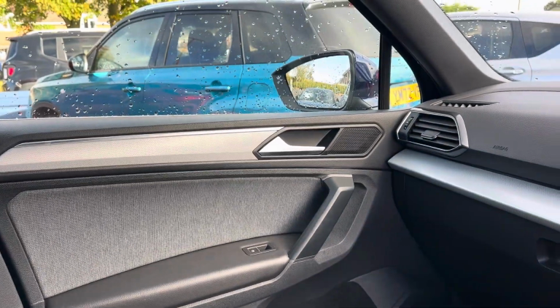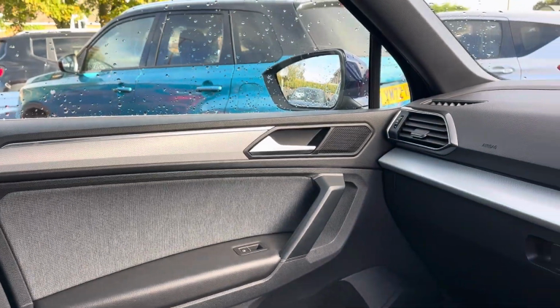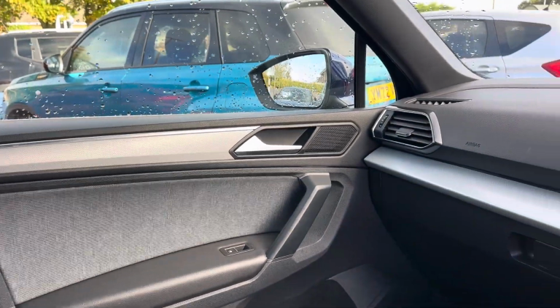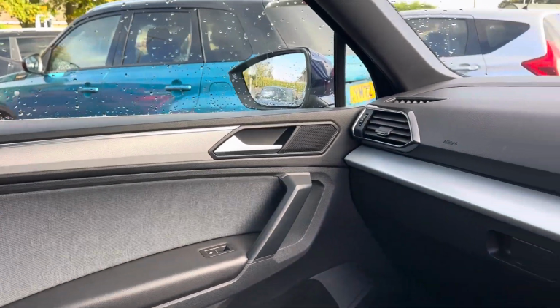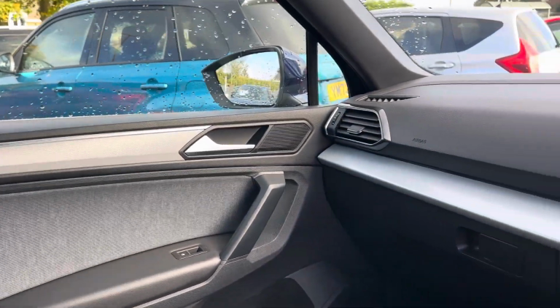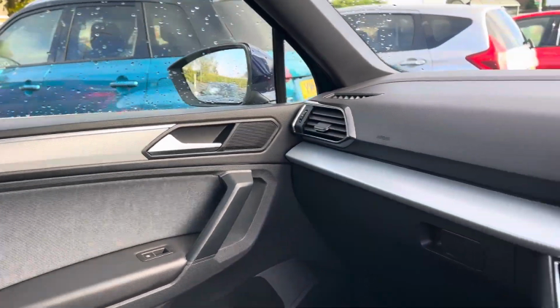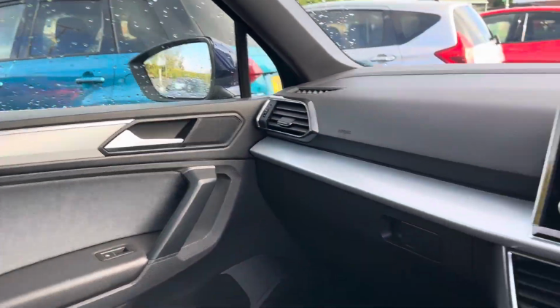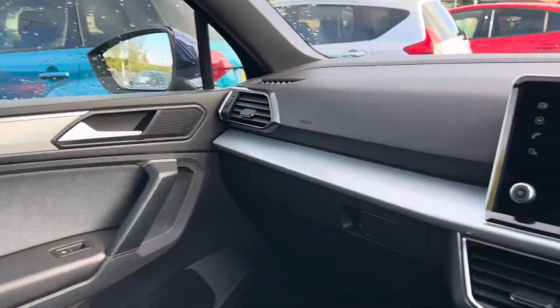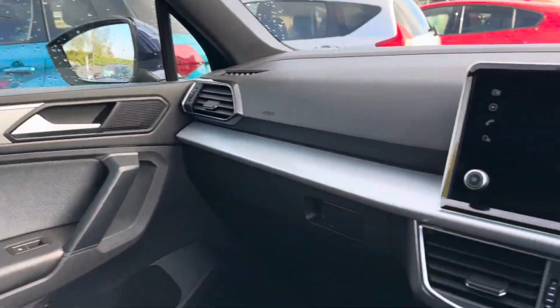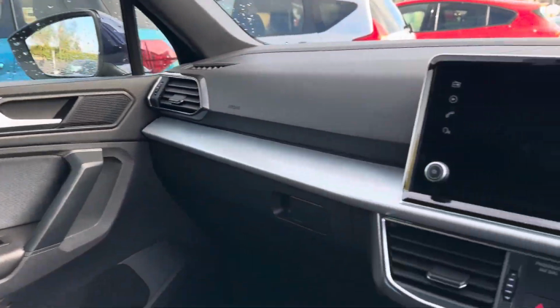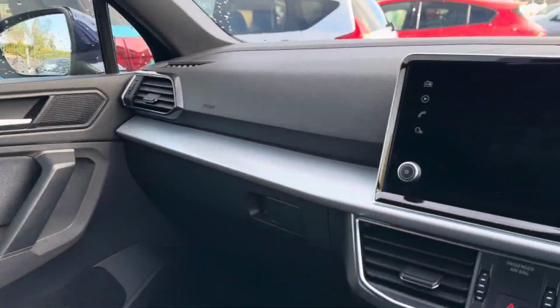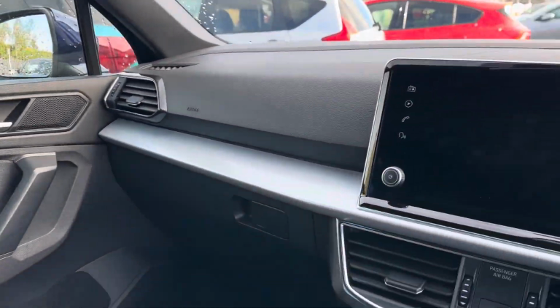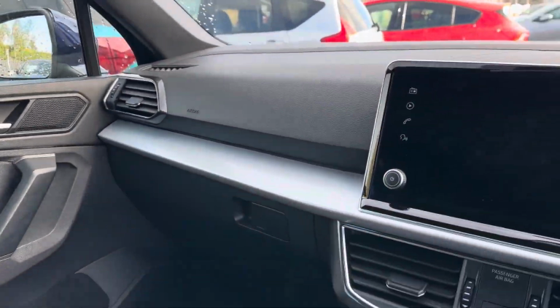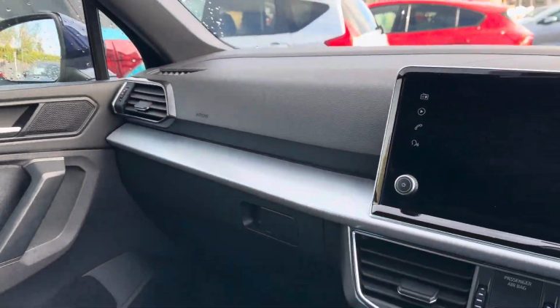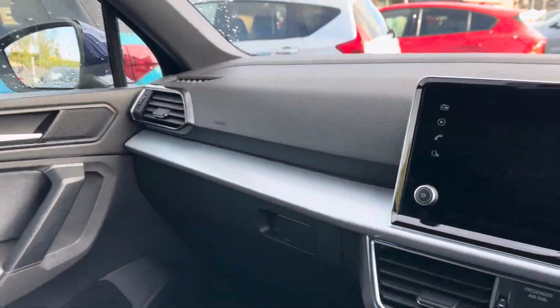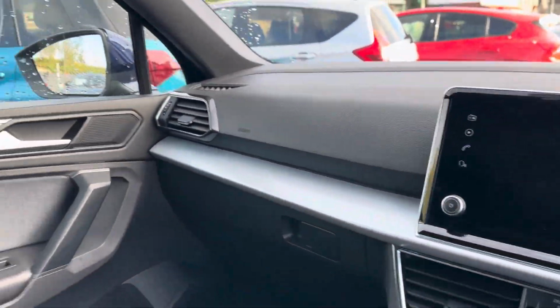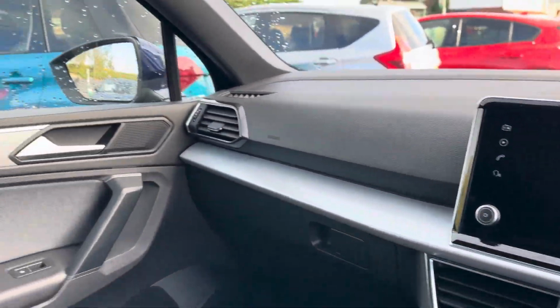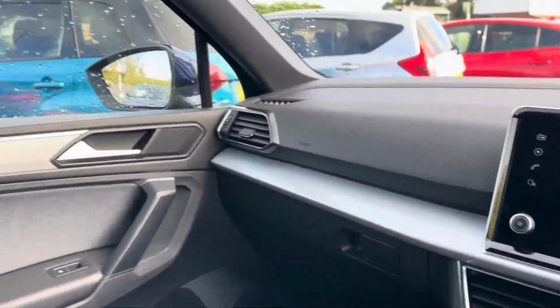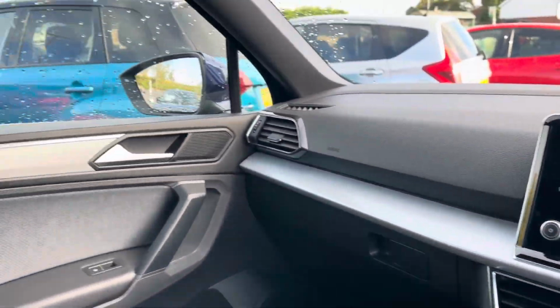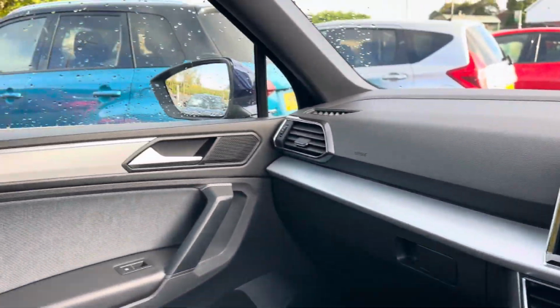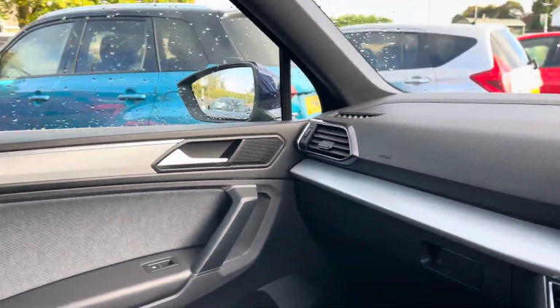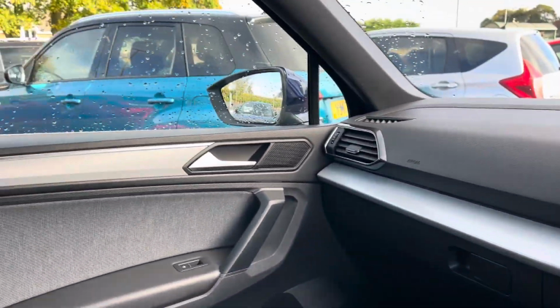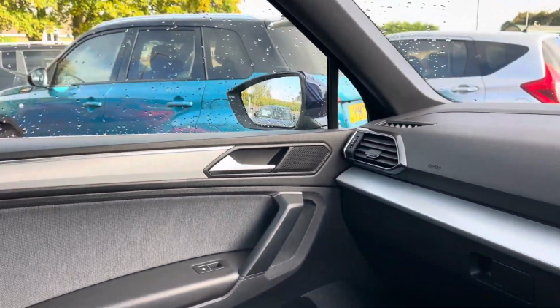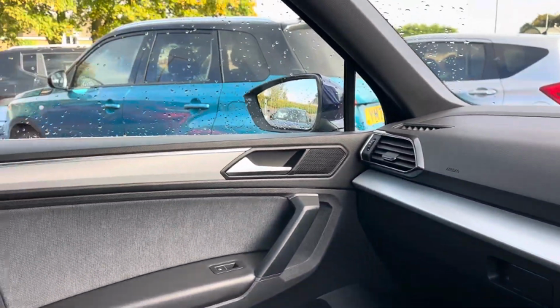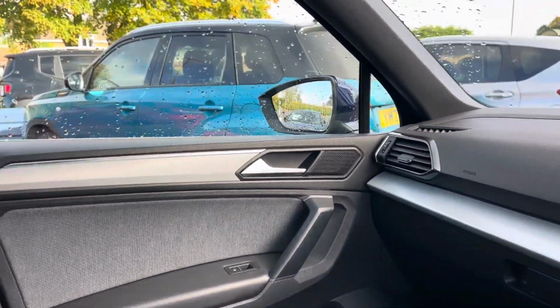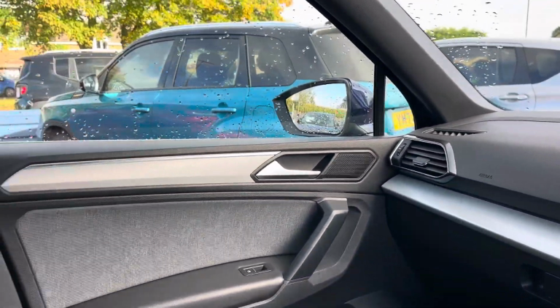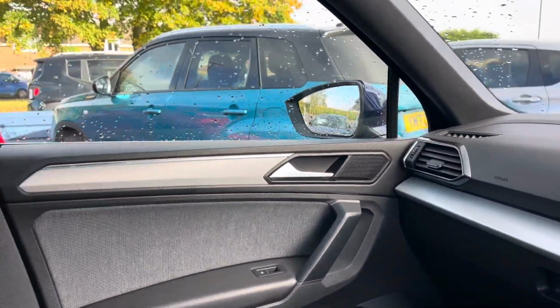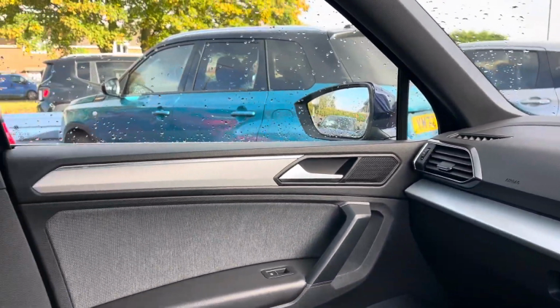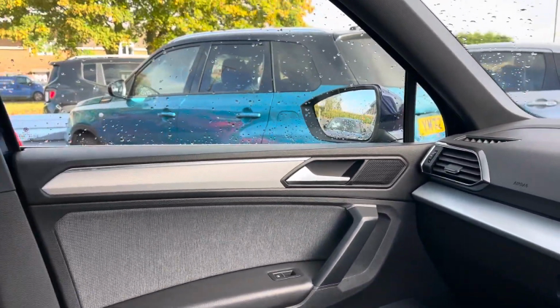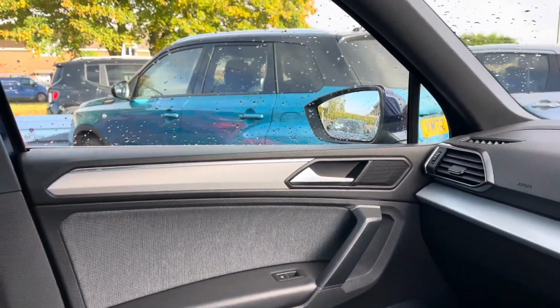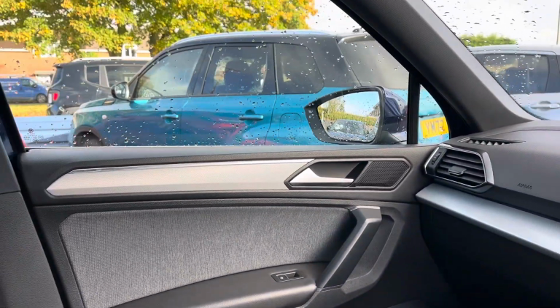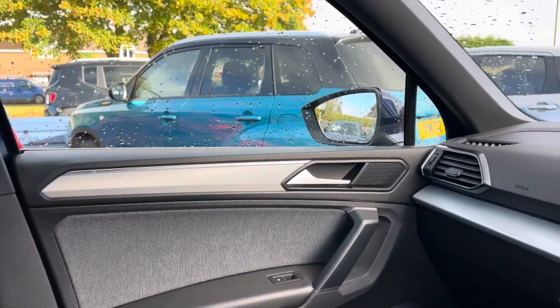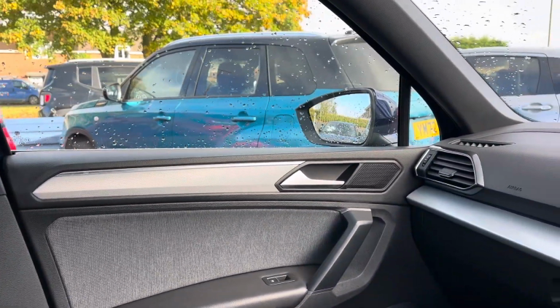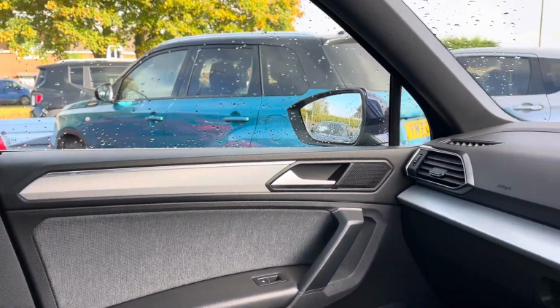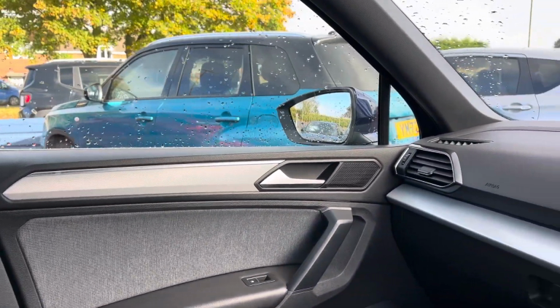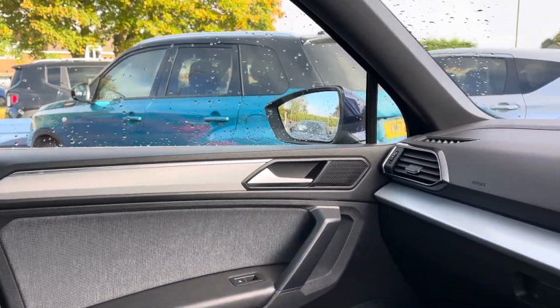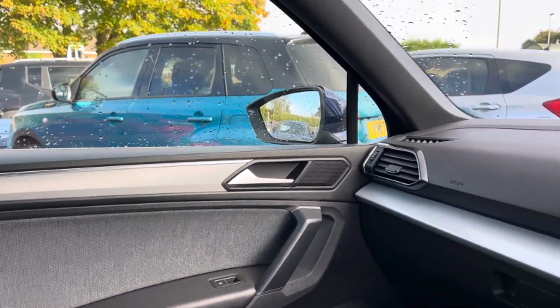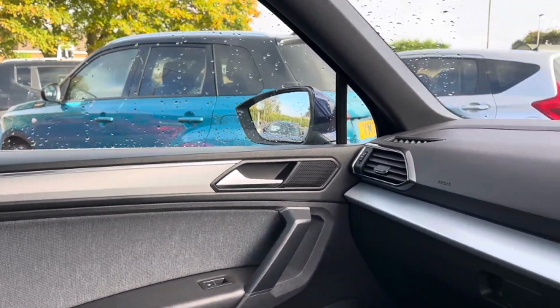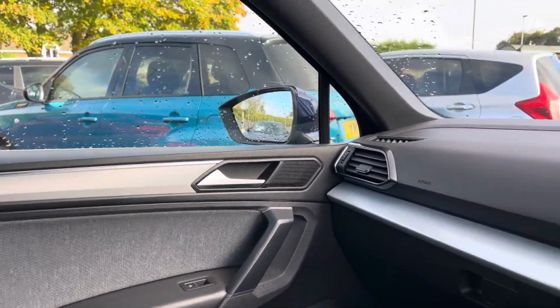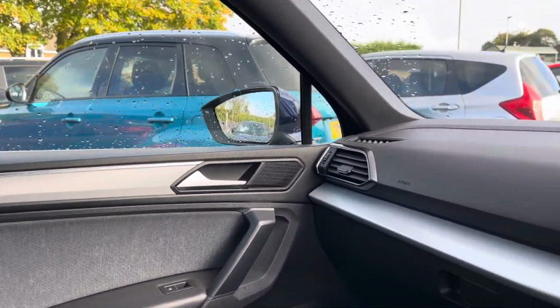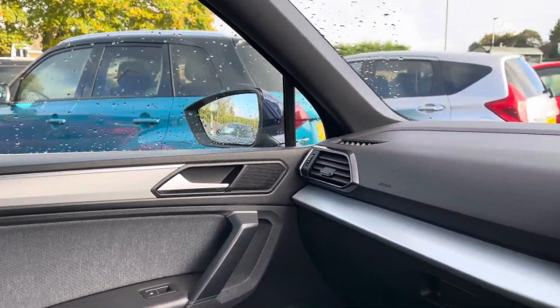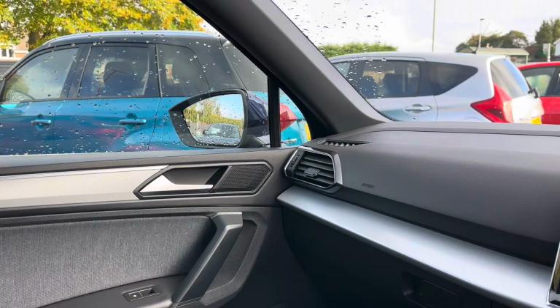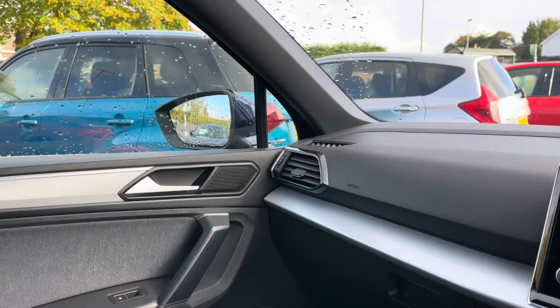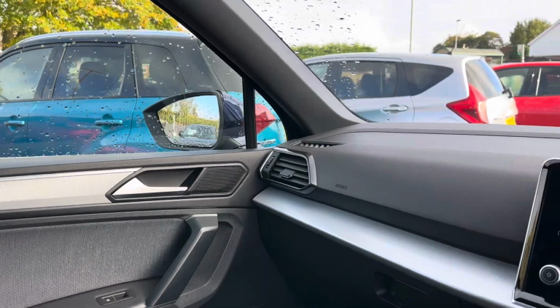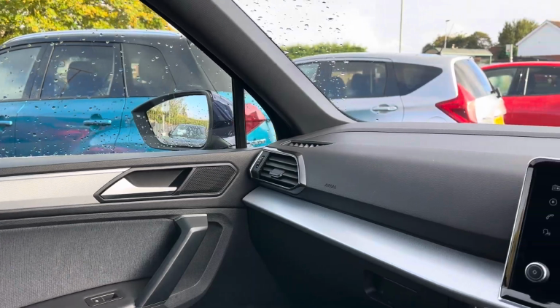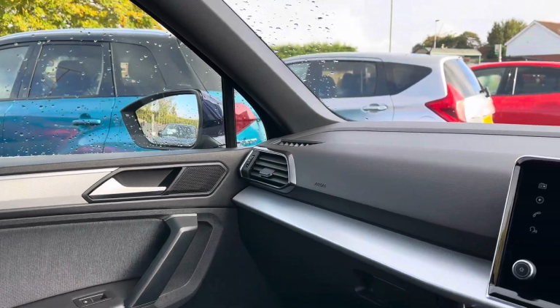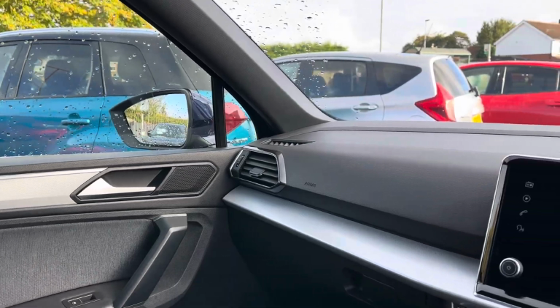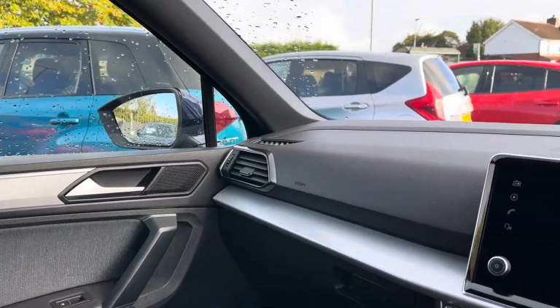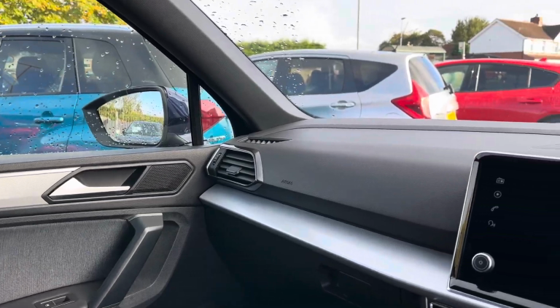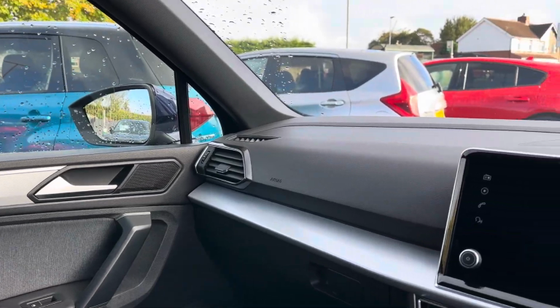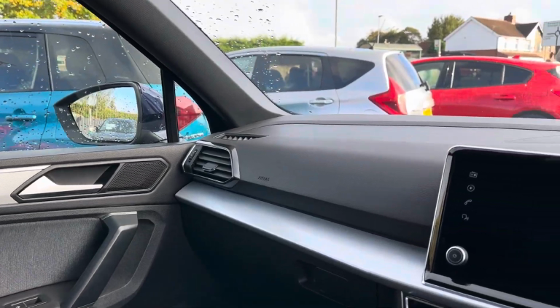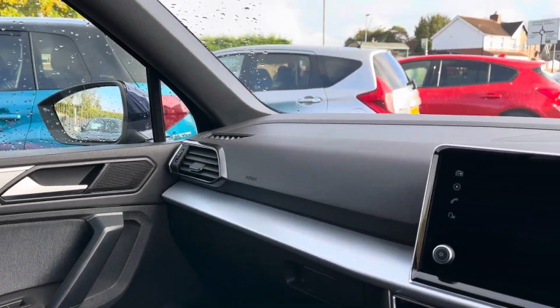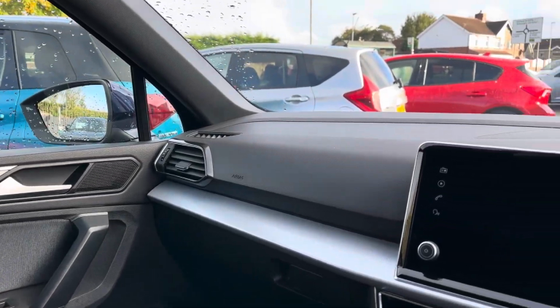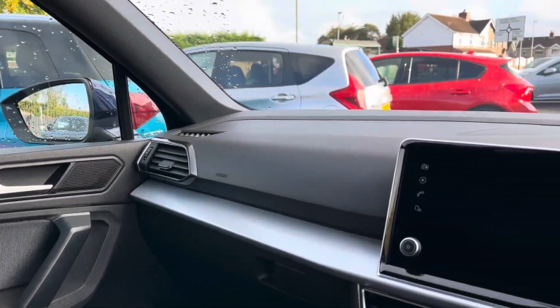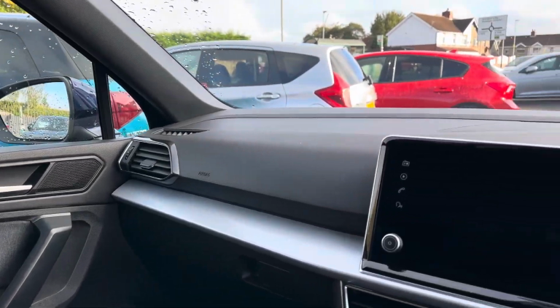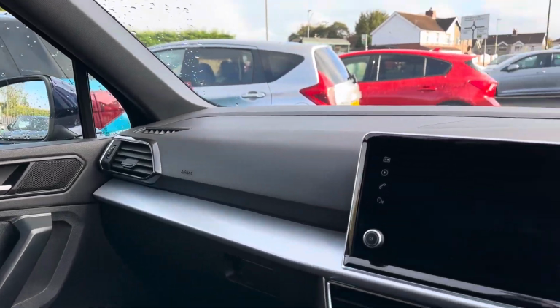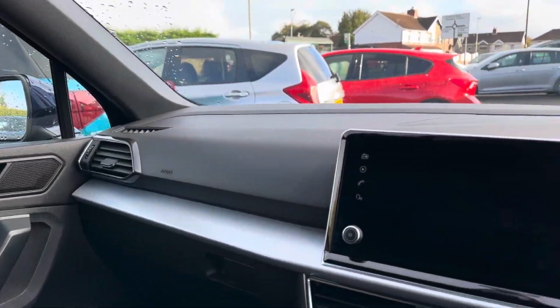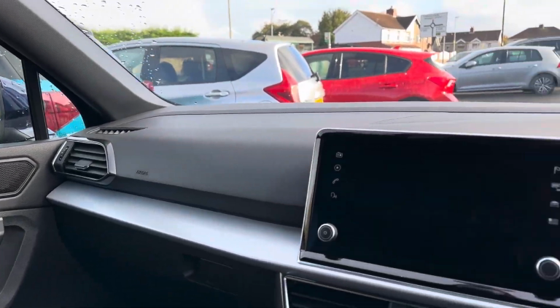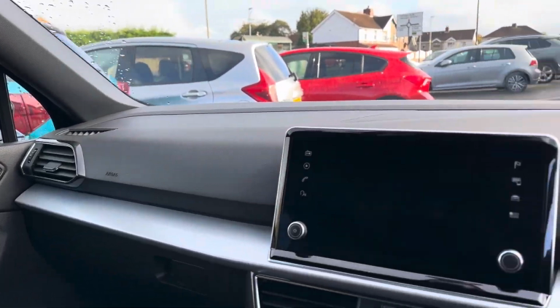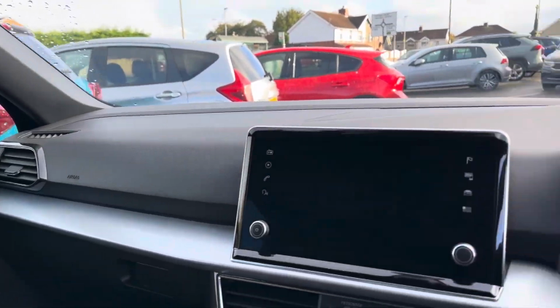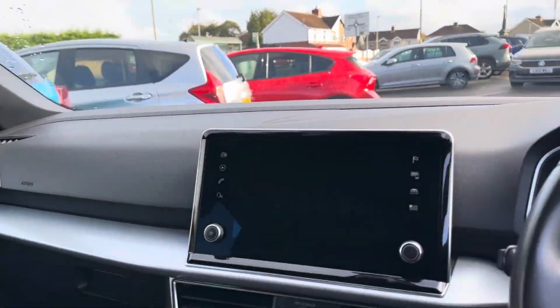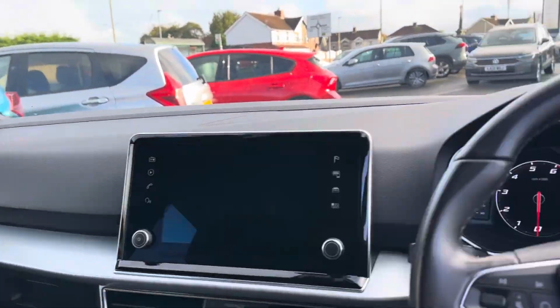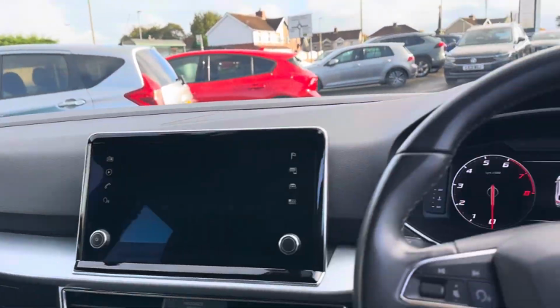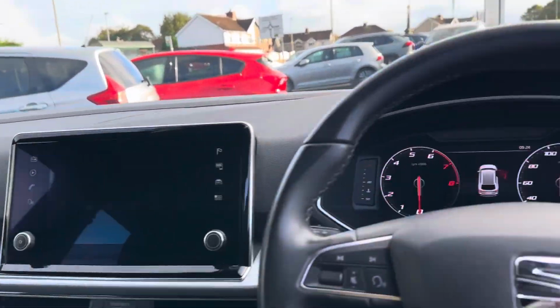You've got a nice silver trim on the door cards and on the dash as well.